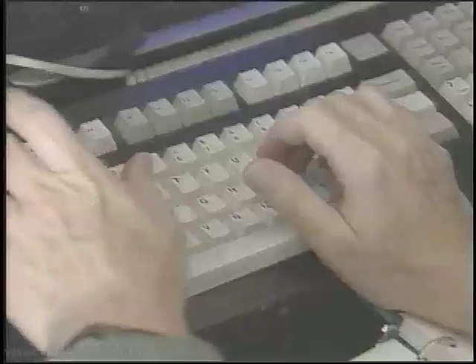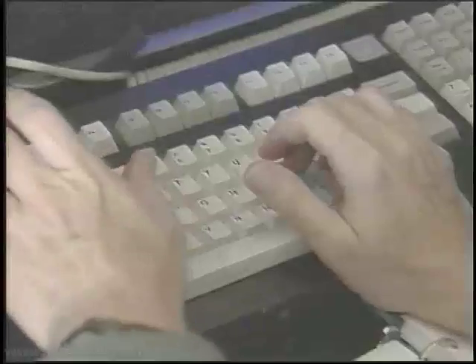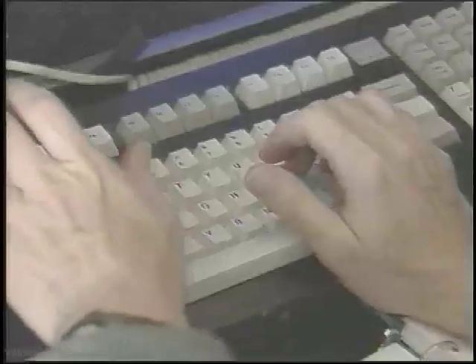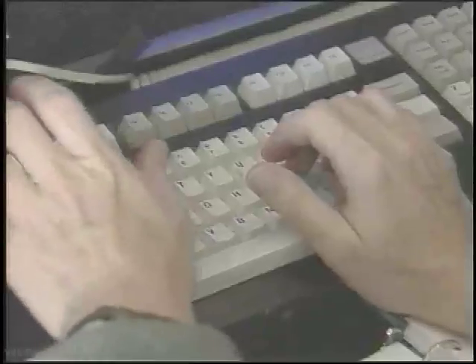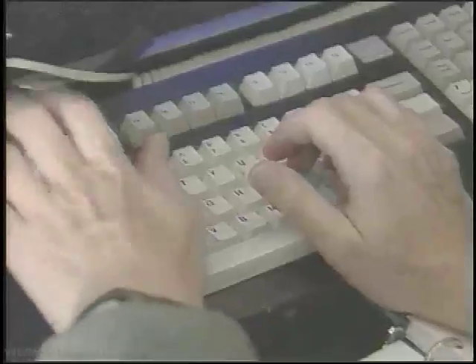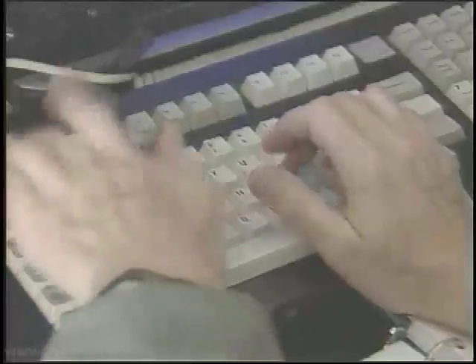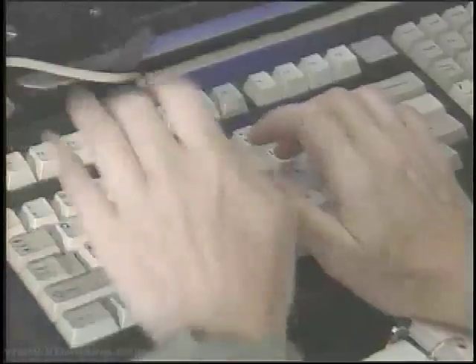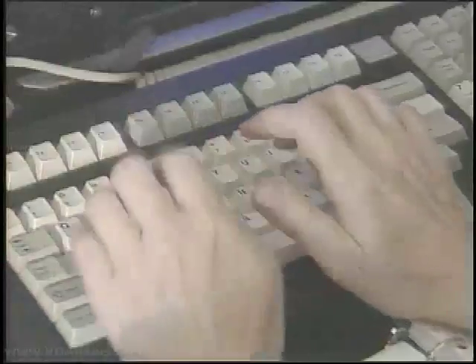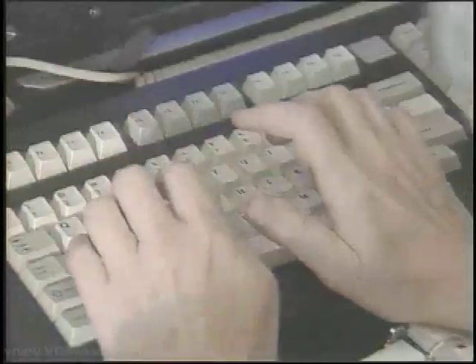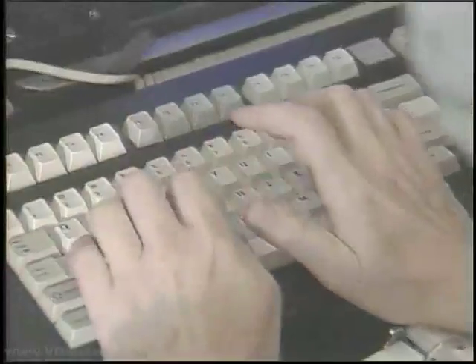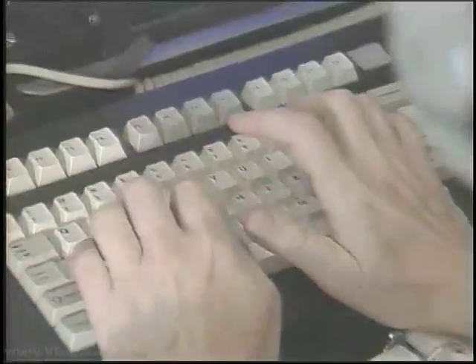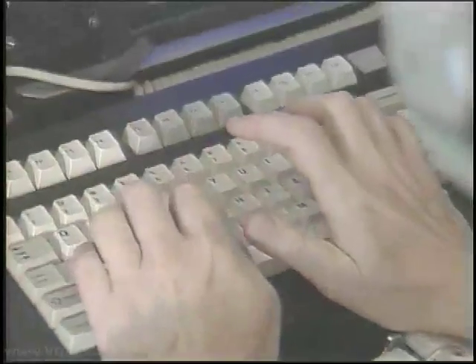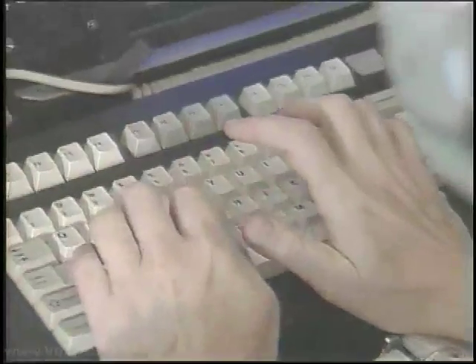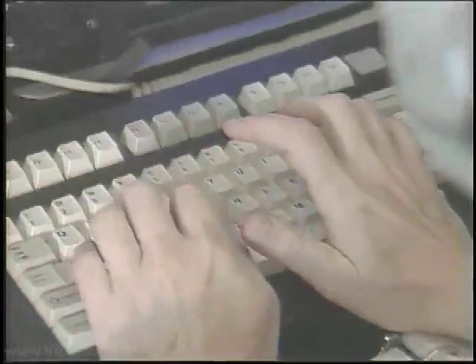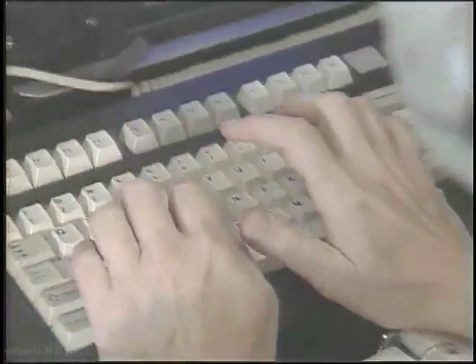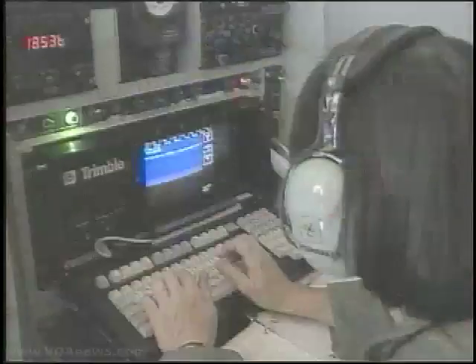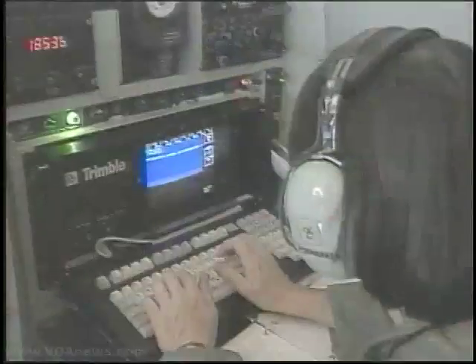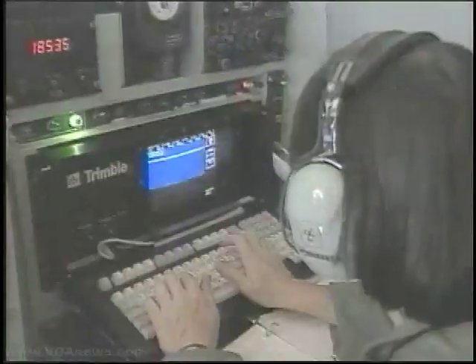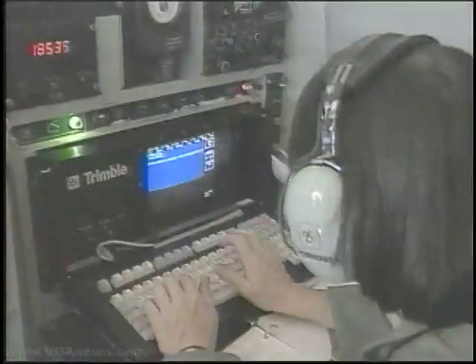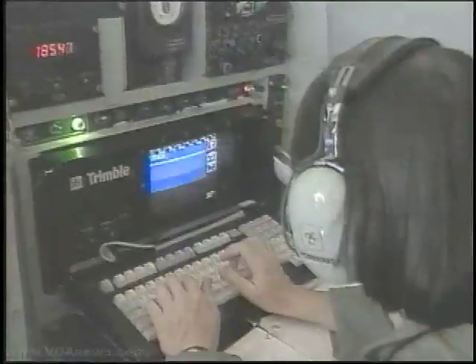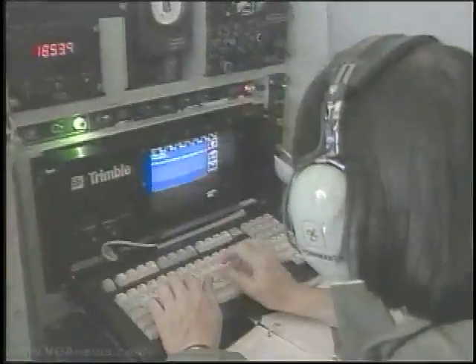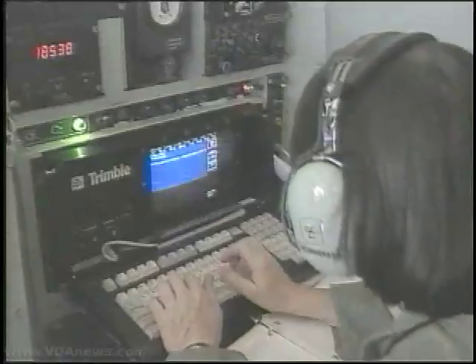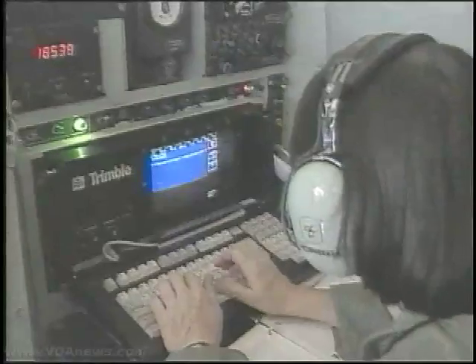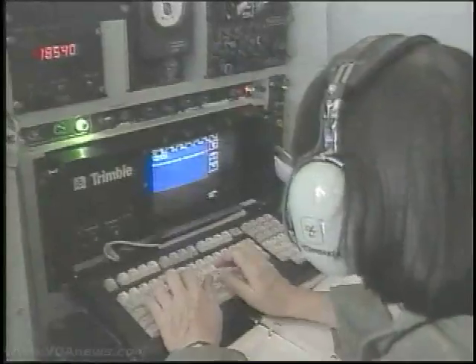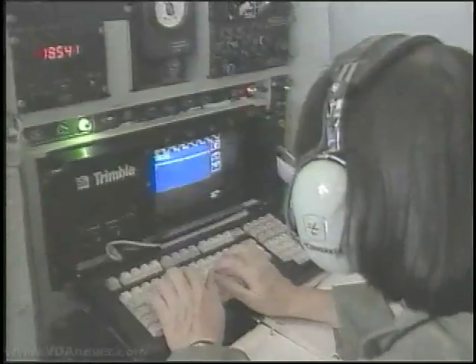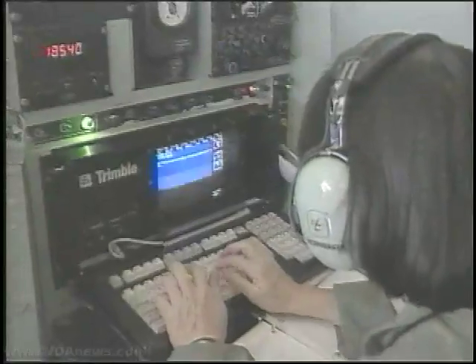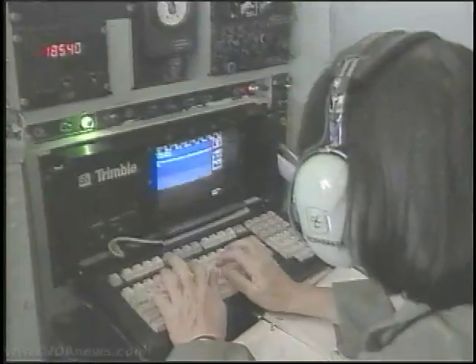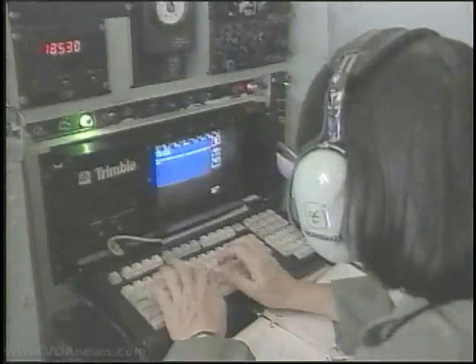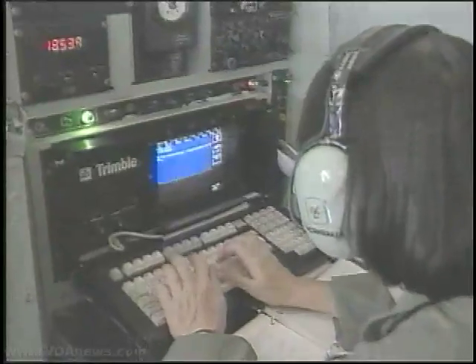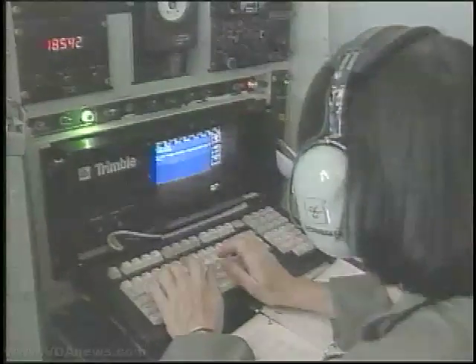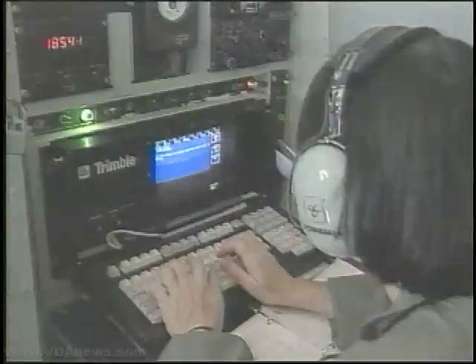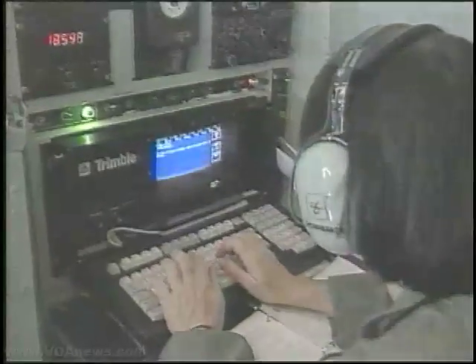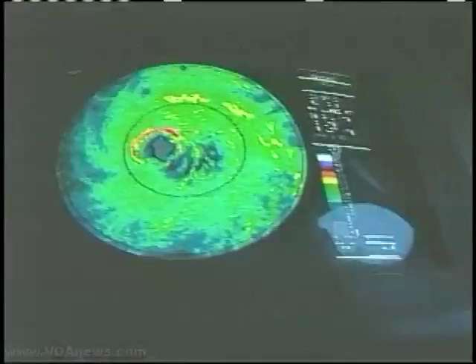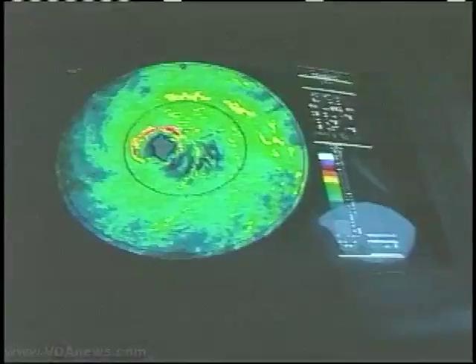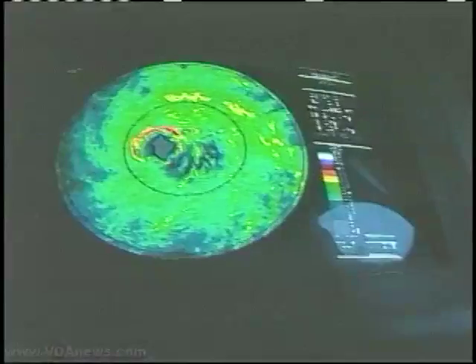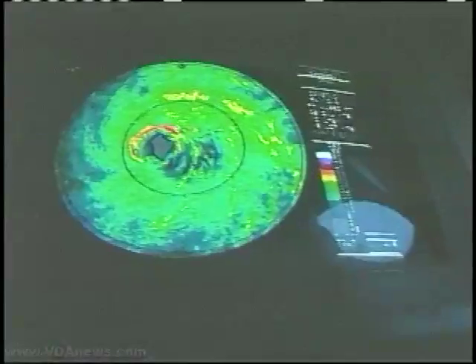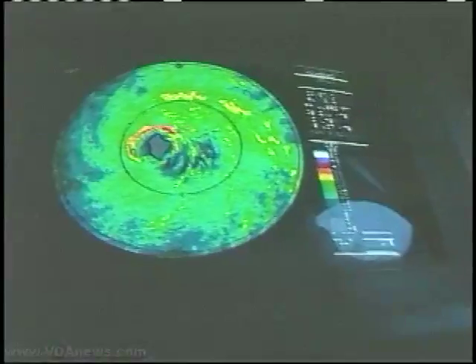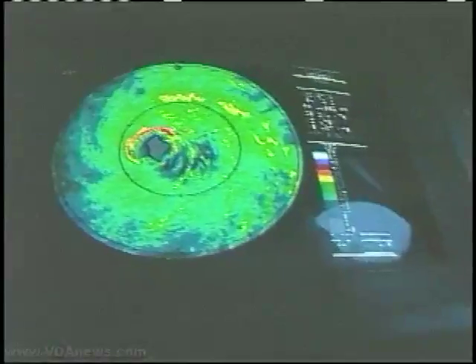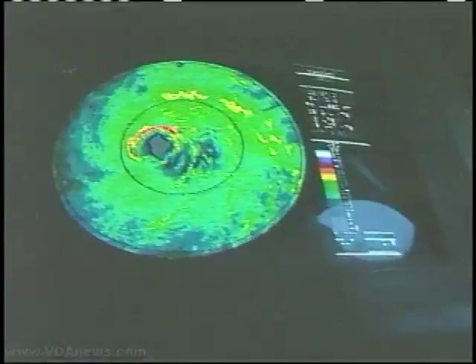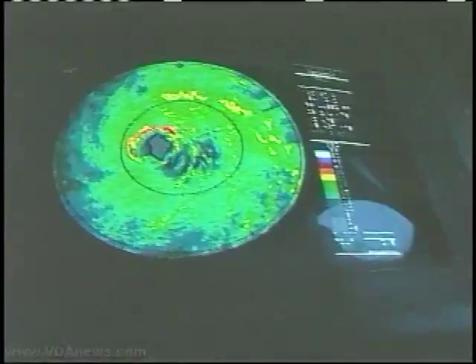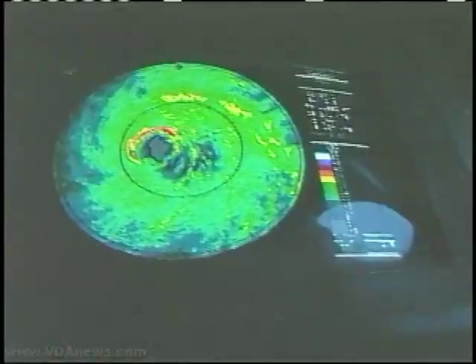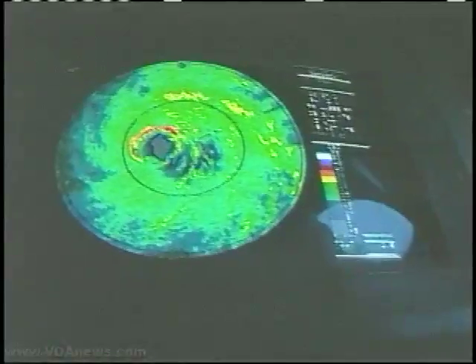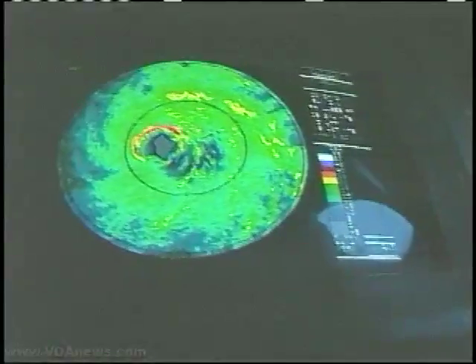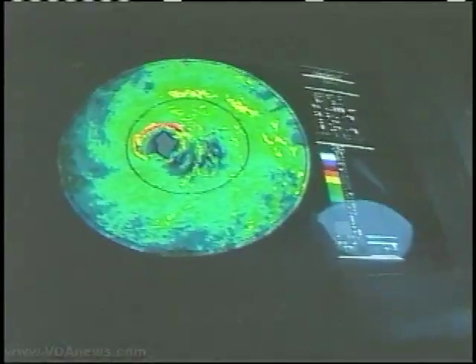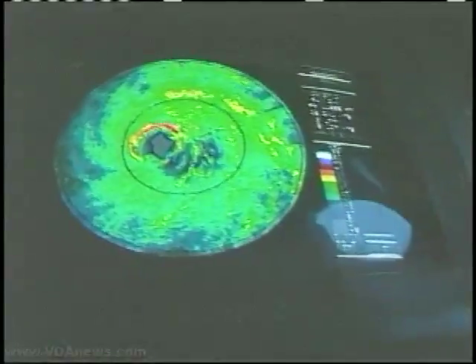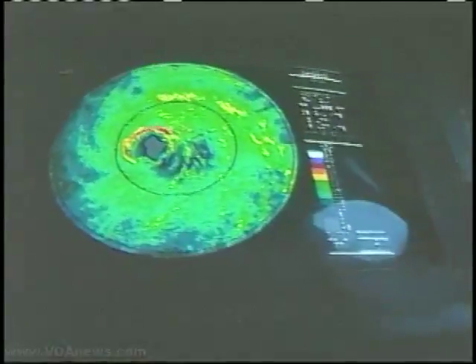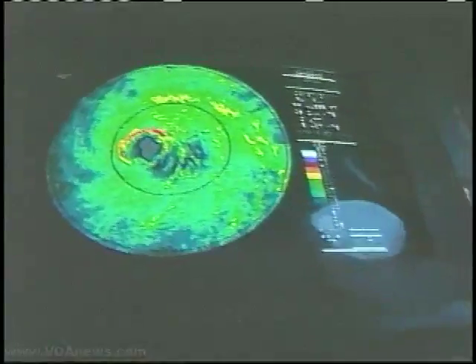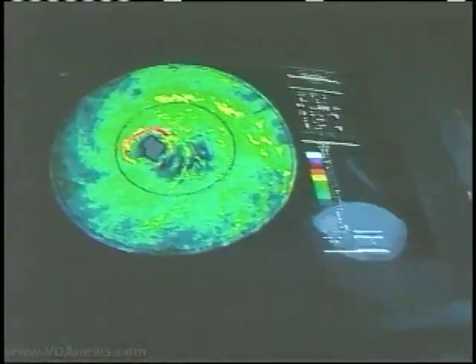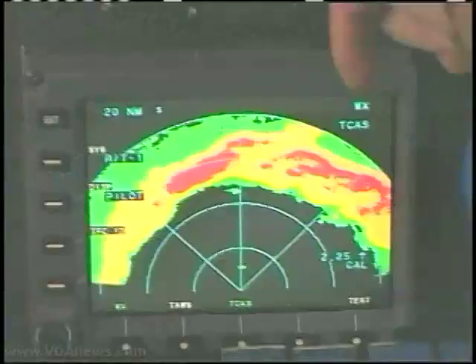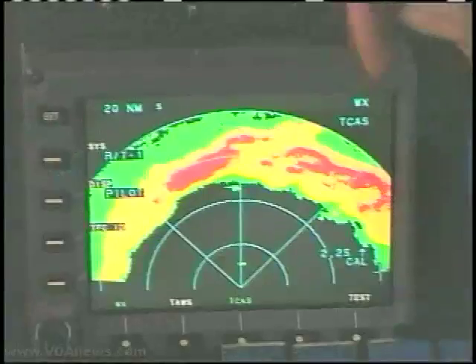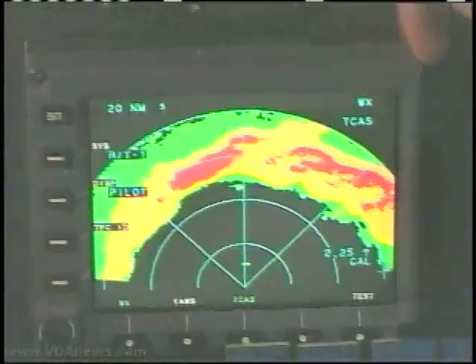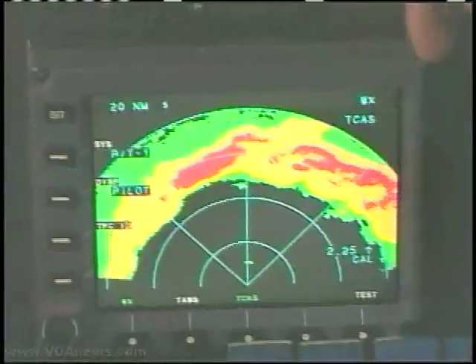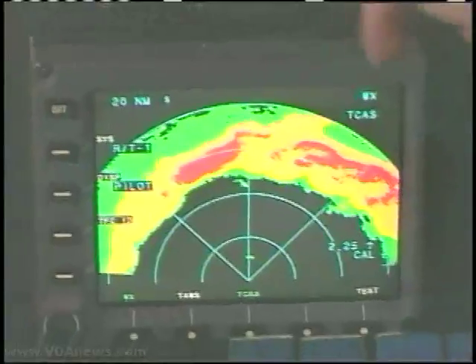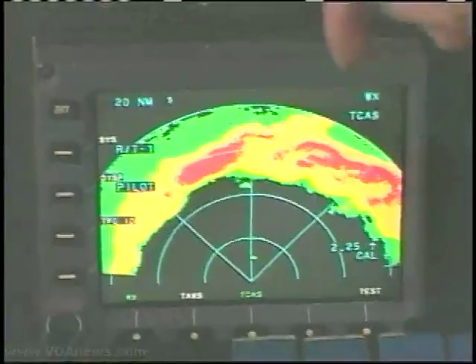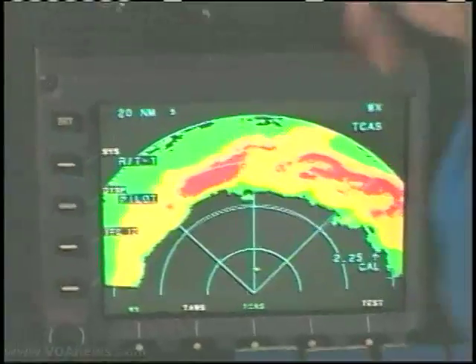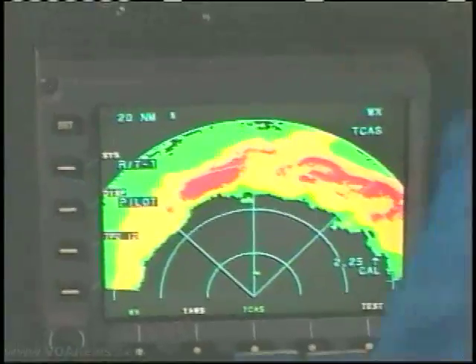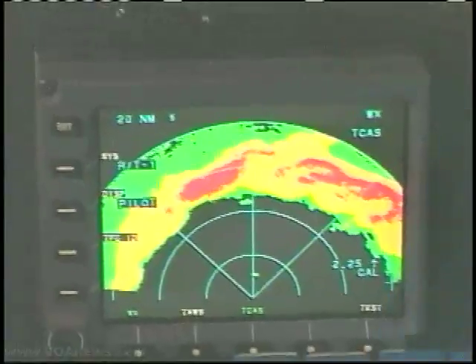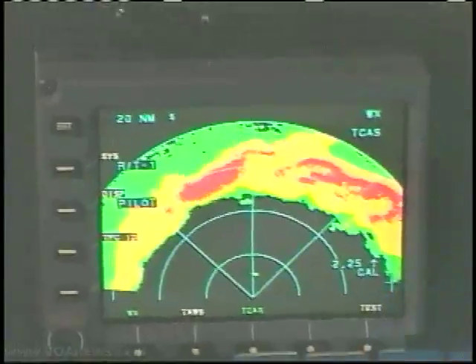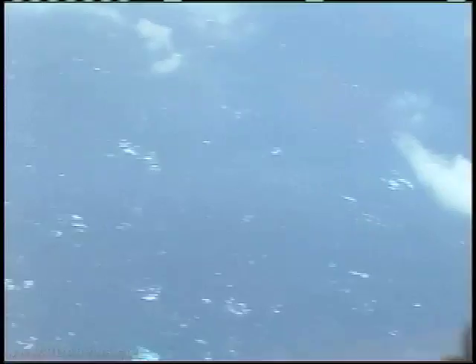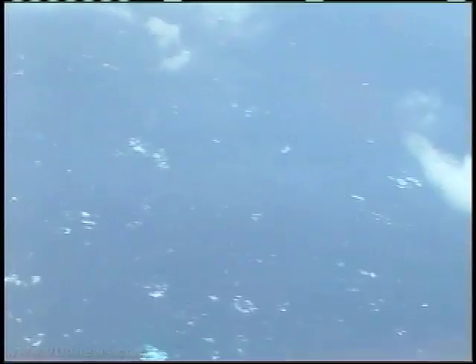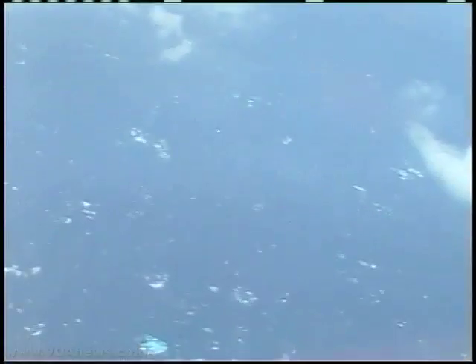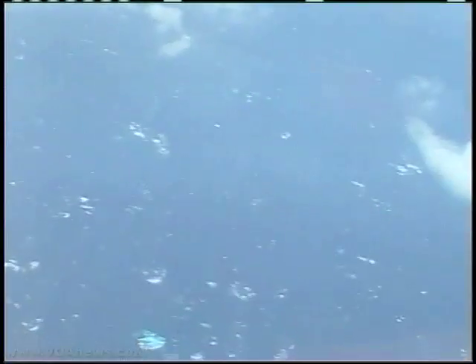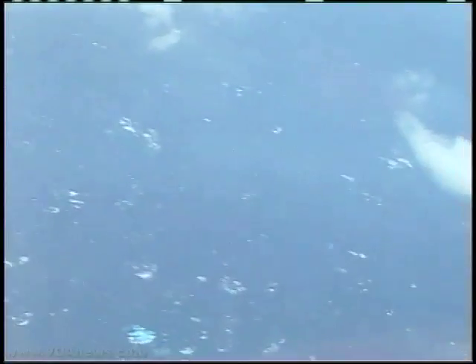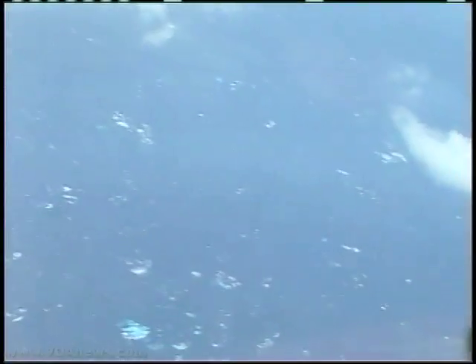Twice each second, information is sent back to the National Hurricane Center in Miami as the probes fall through the storm to the ocean below.